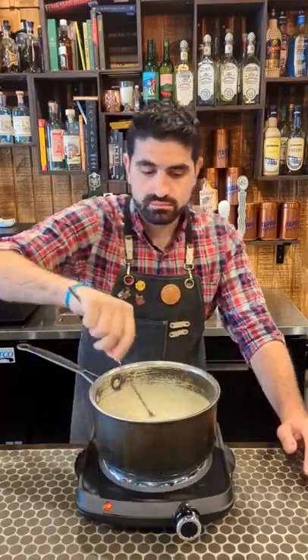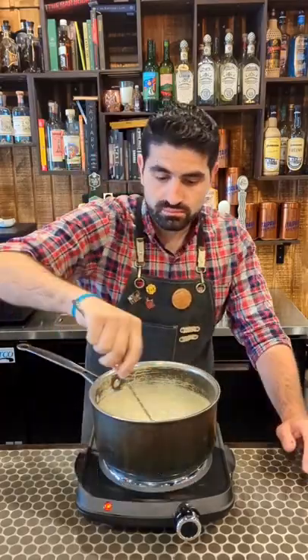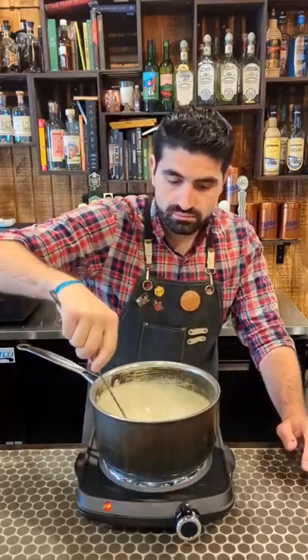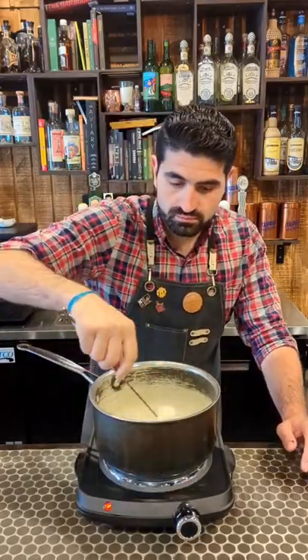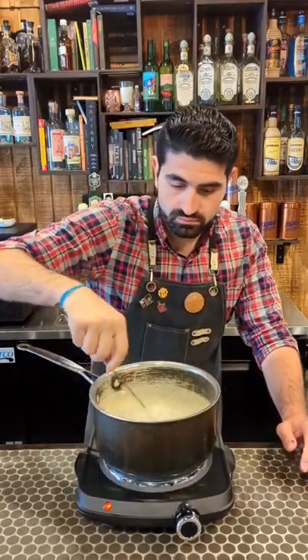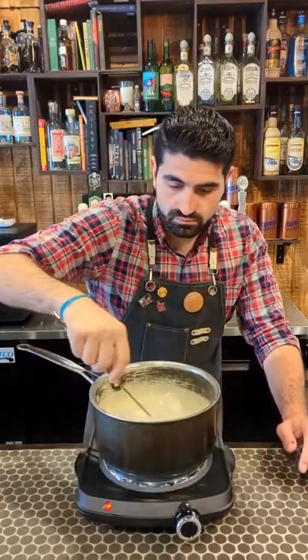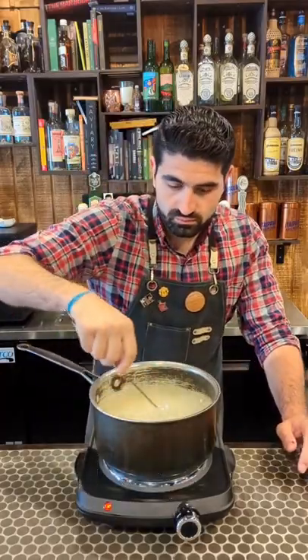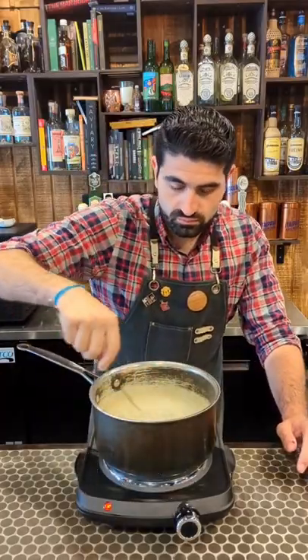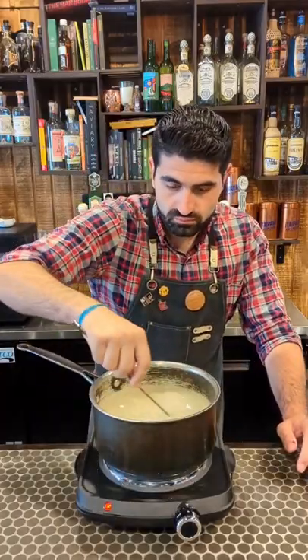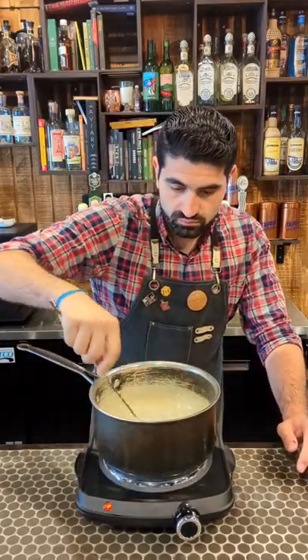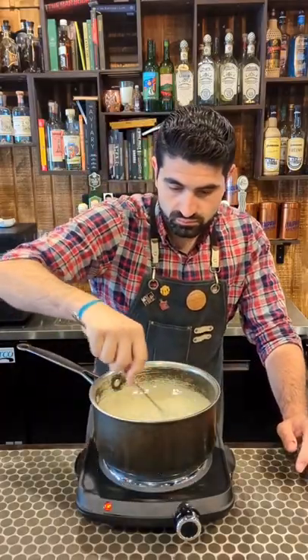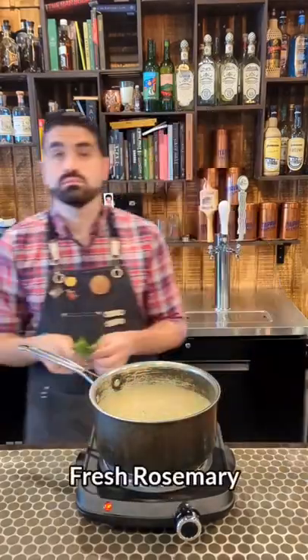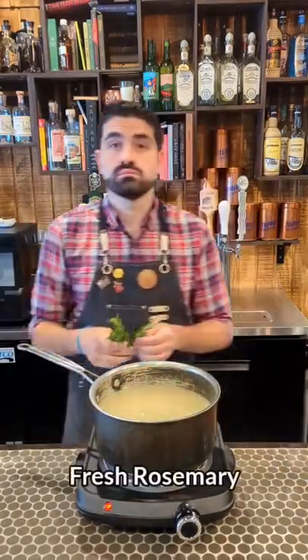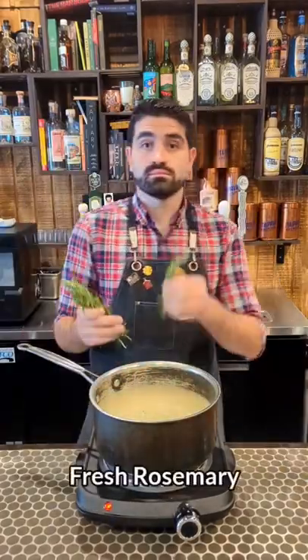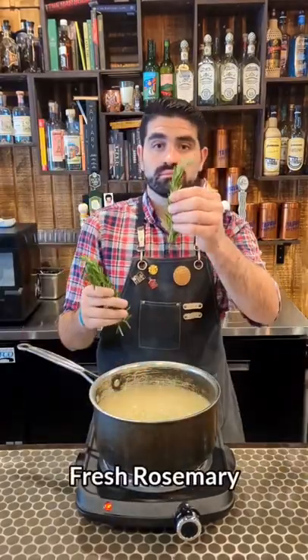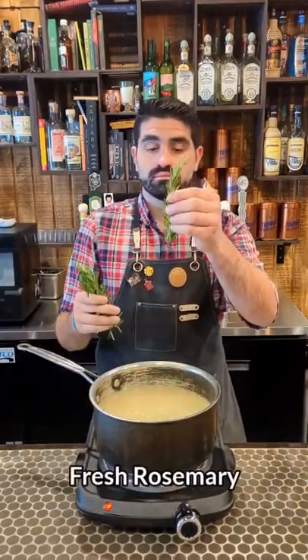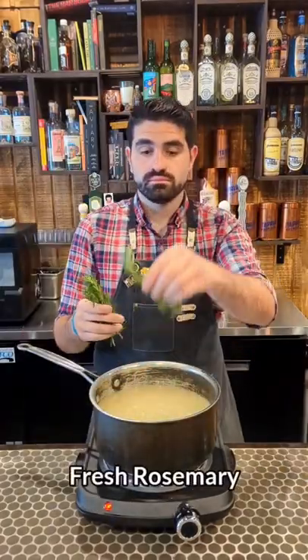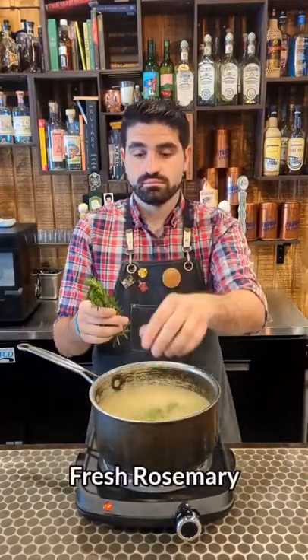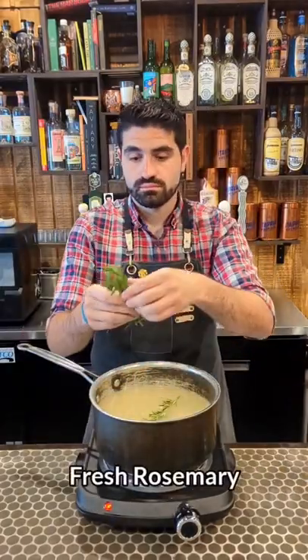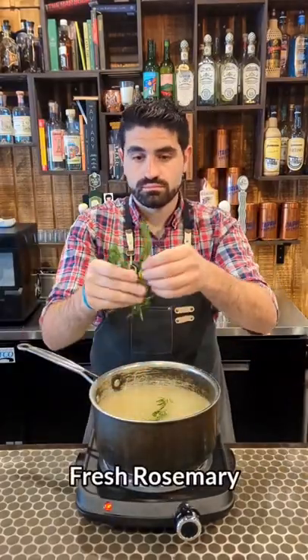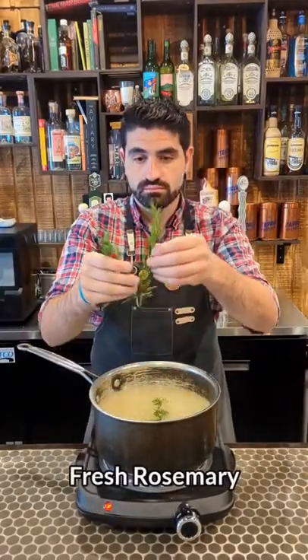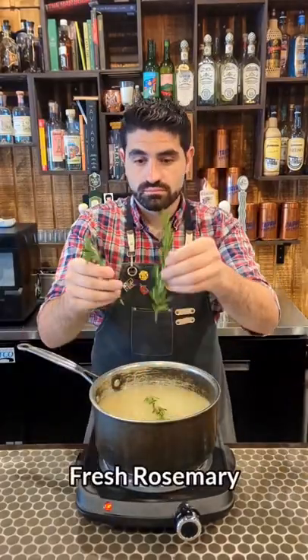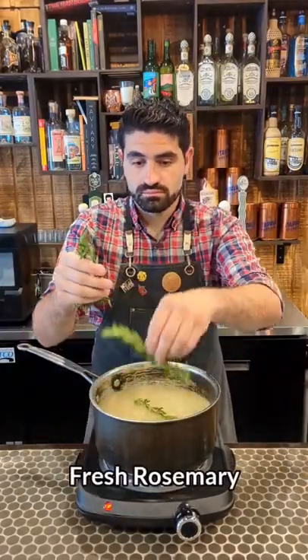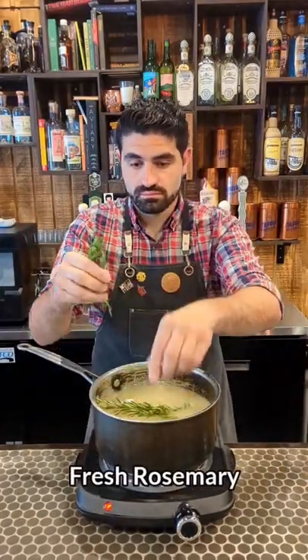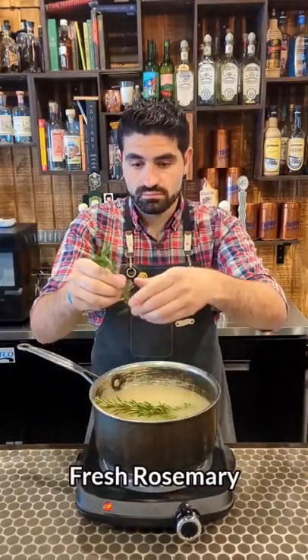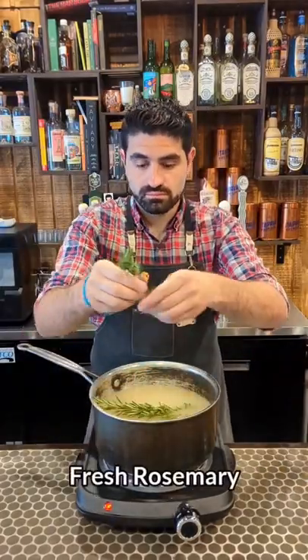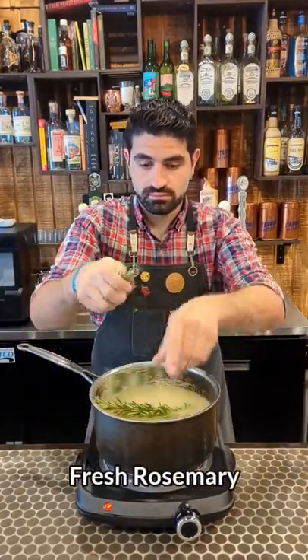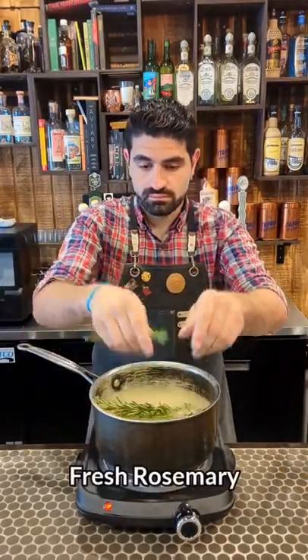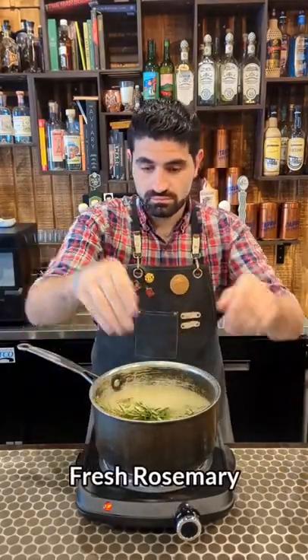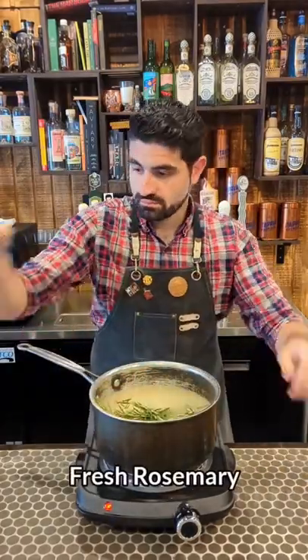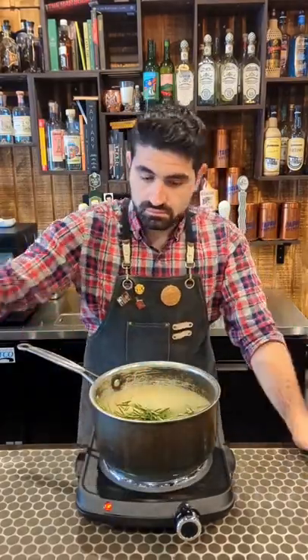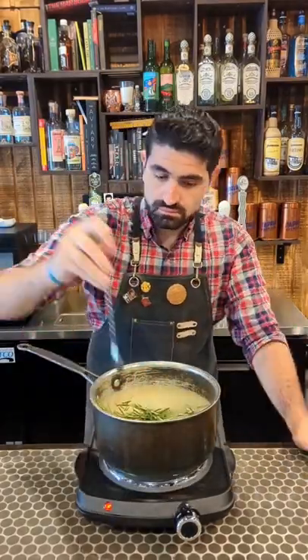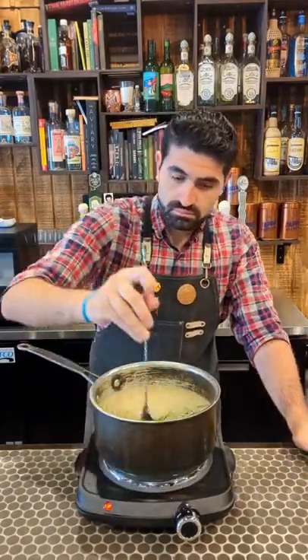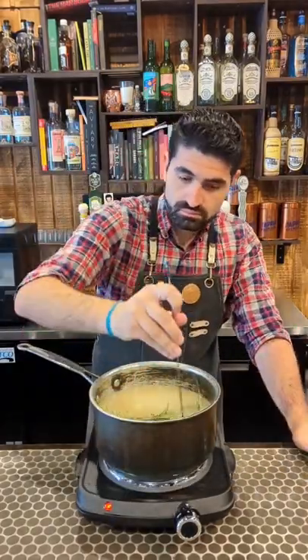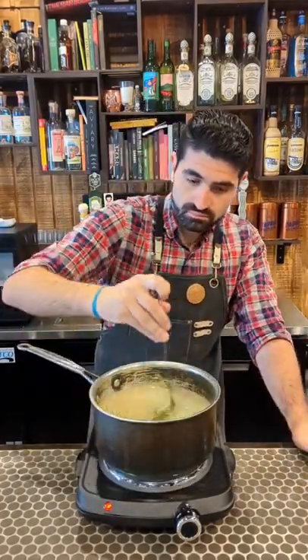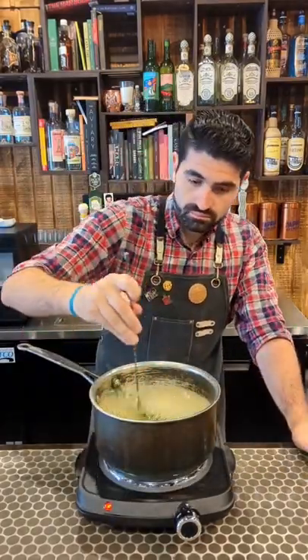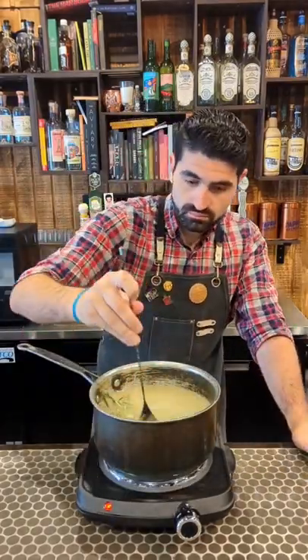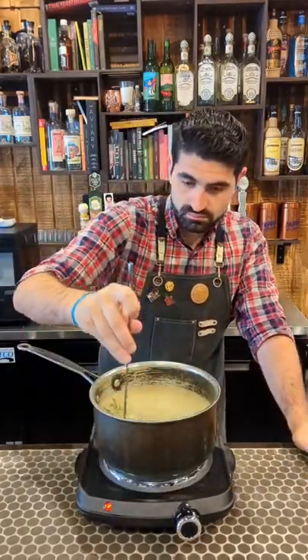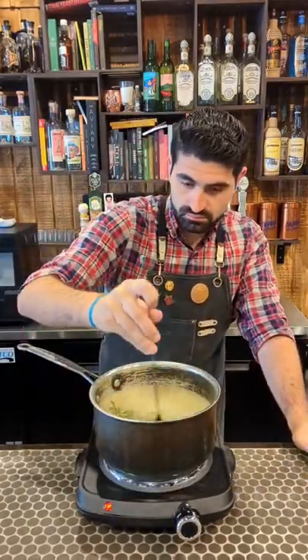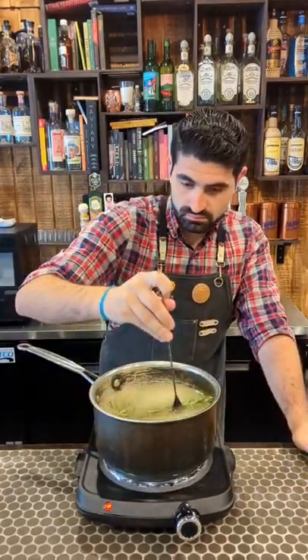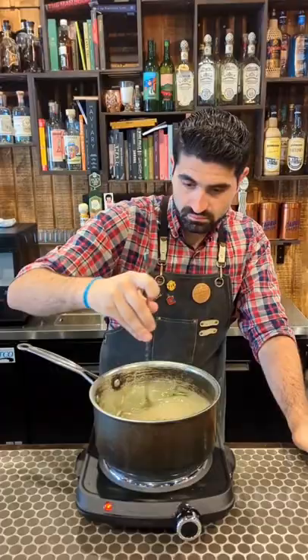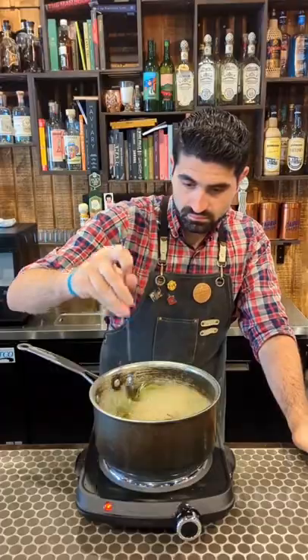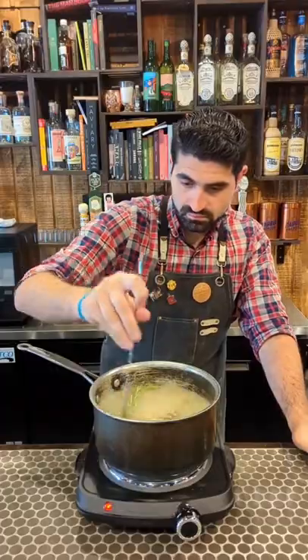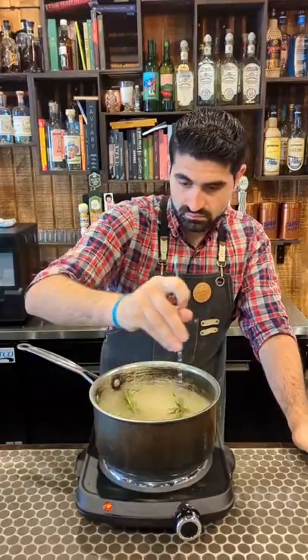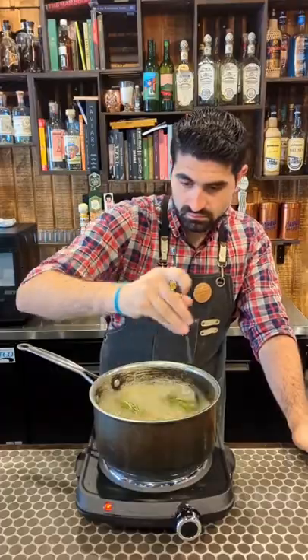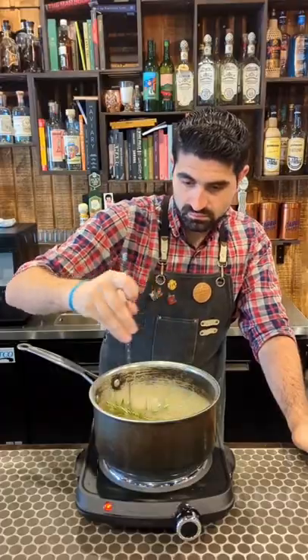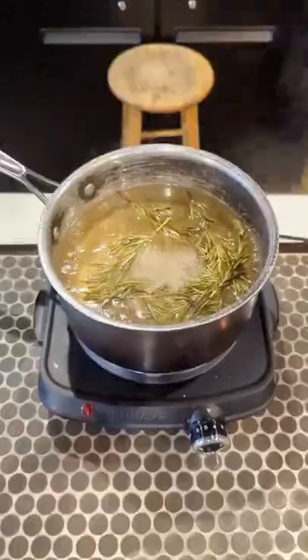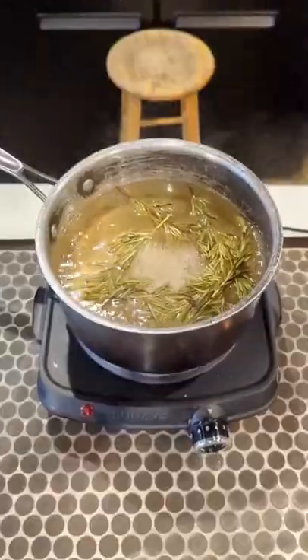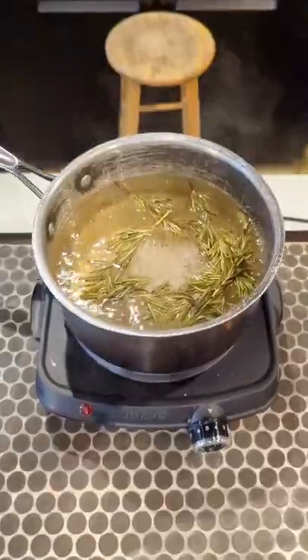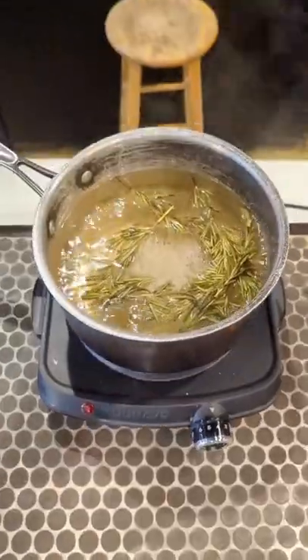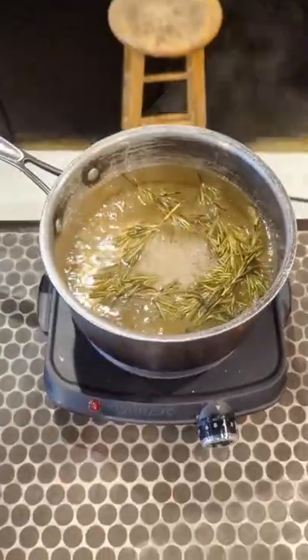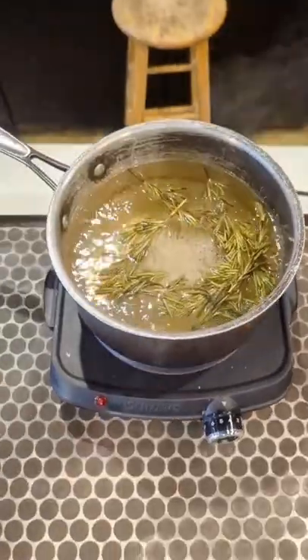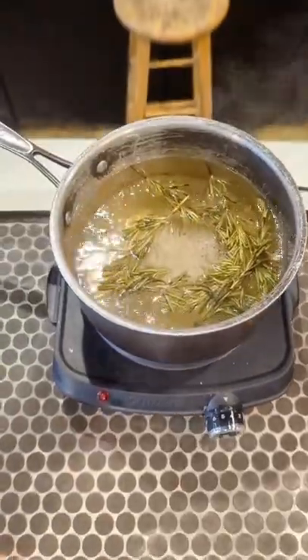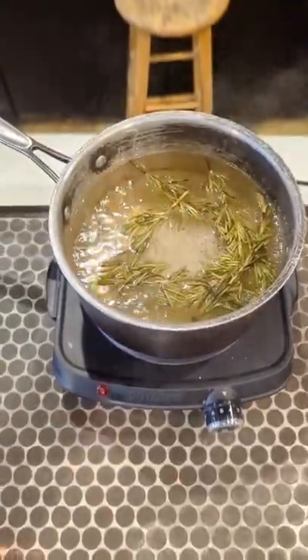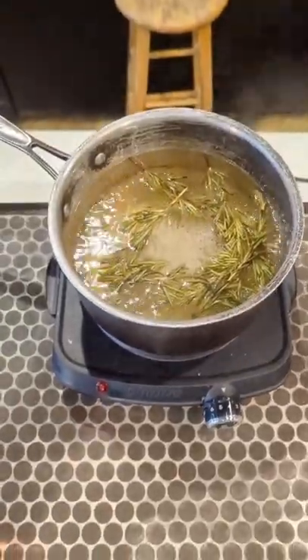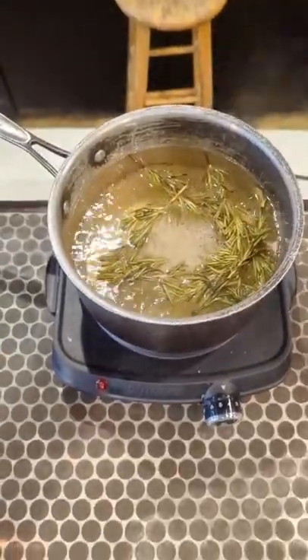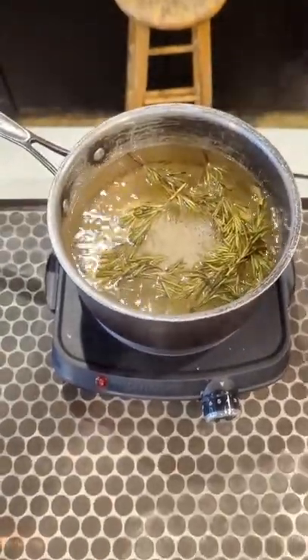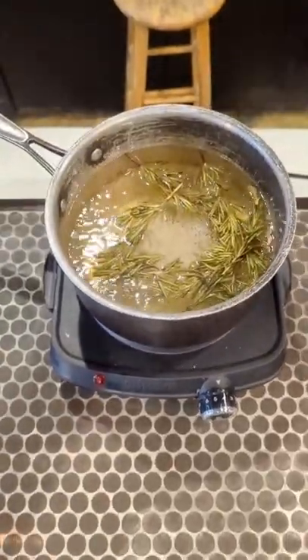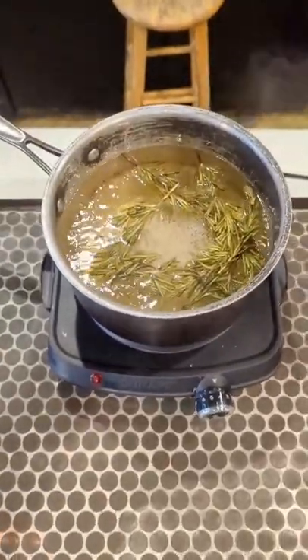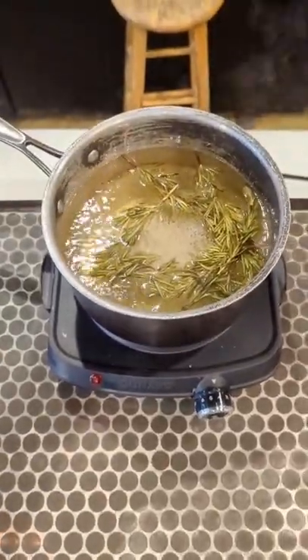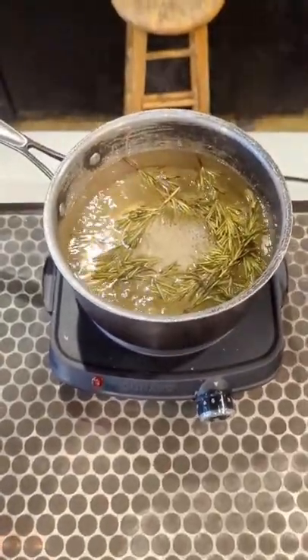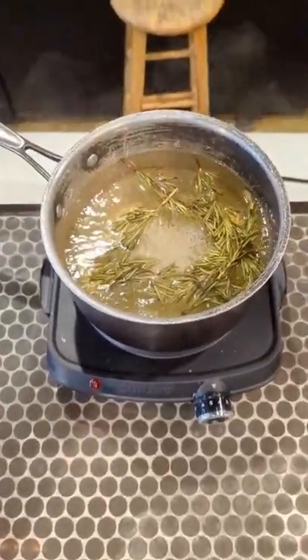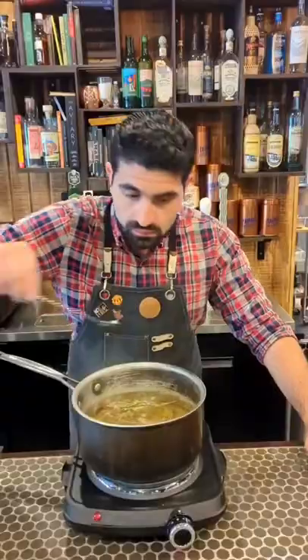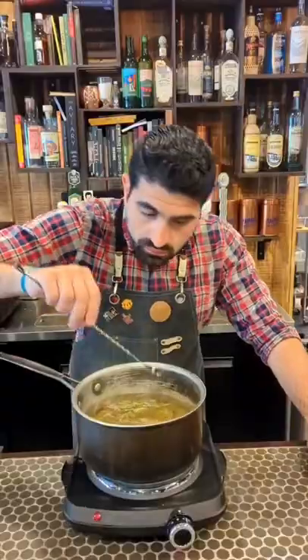We're gonna make a simple syrup to start, mixing it up. We're gonna add some fresh rosemary to our pot here, stir it in, and we're gonna let it come to a boil.